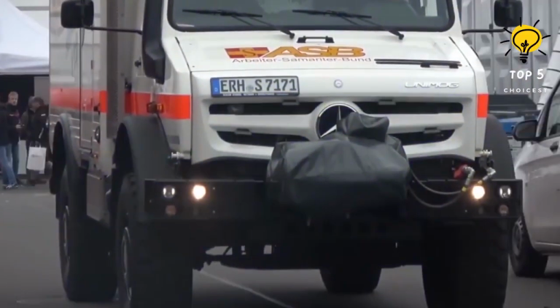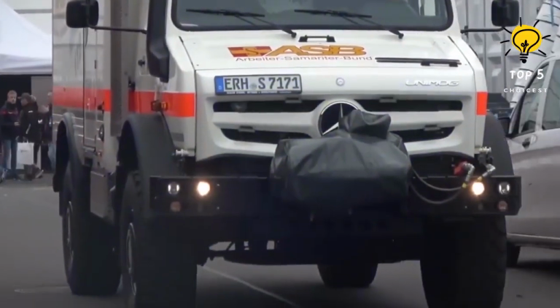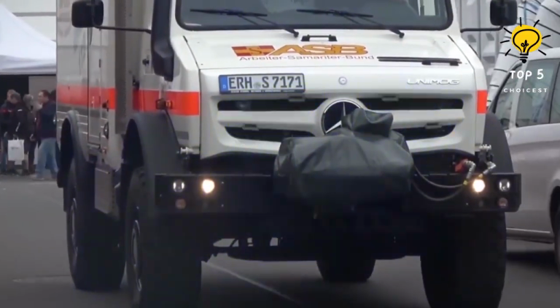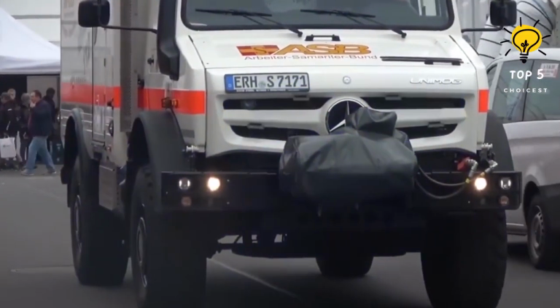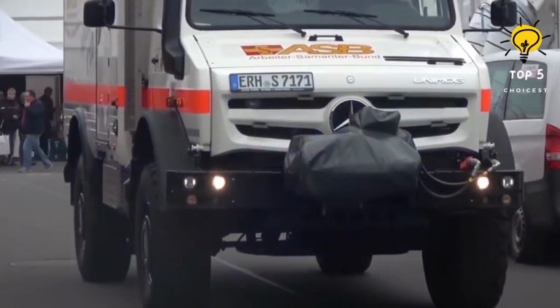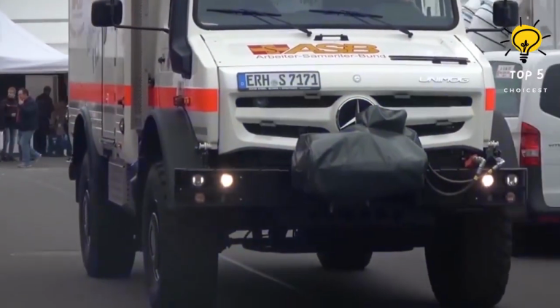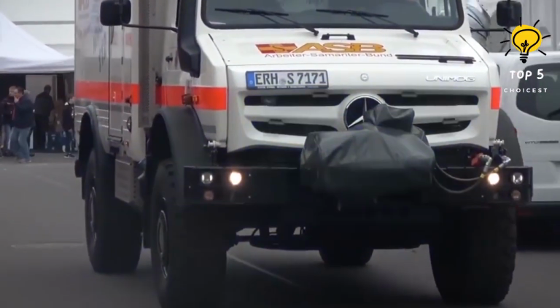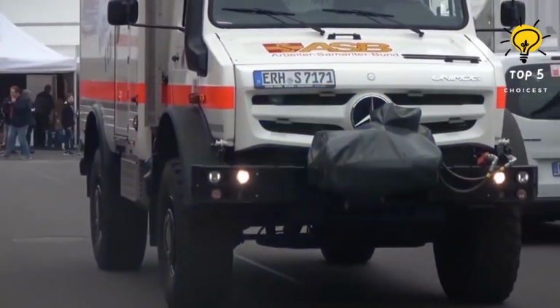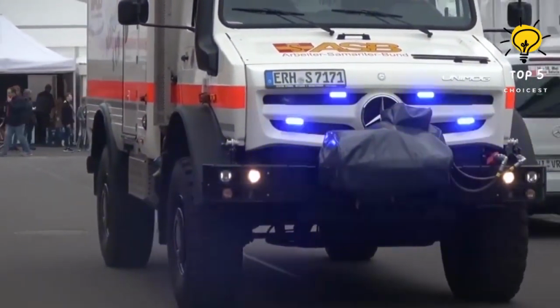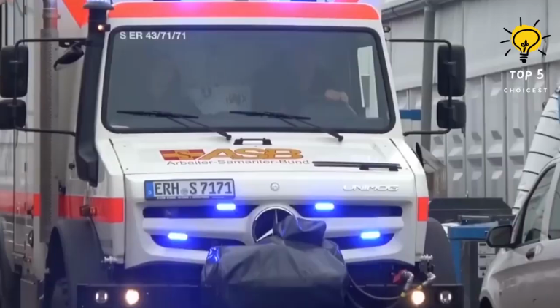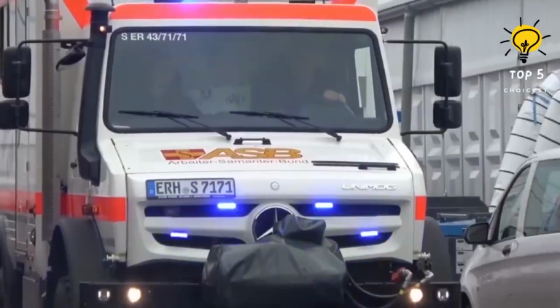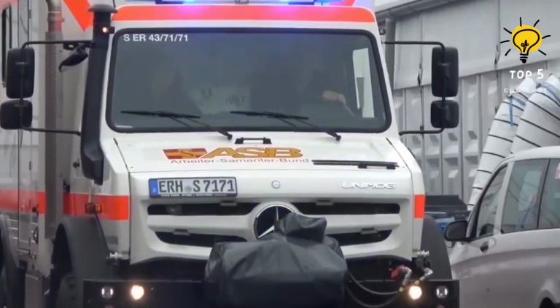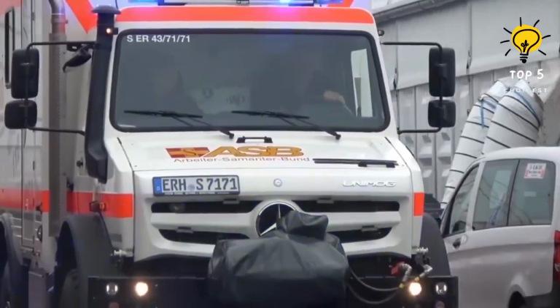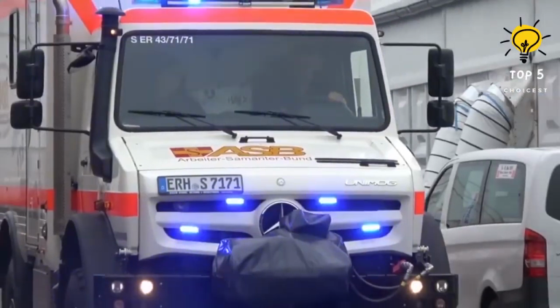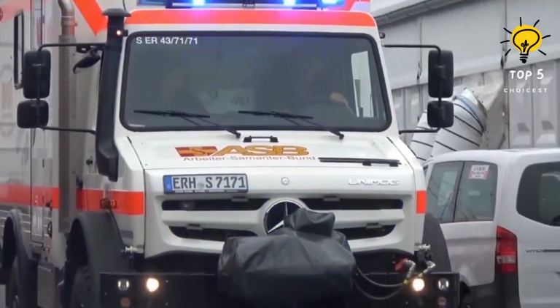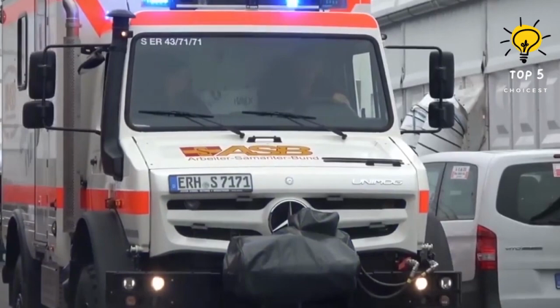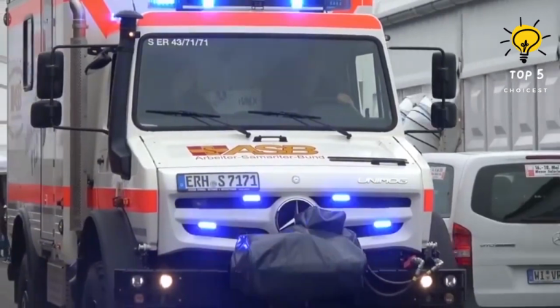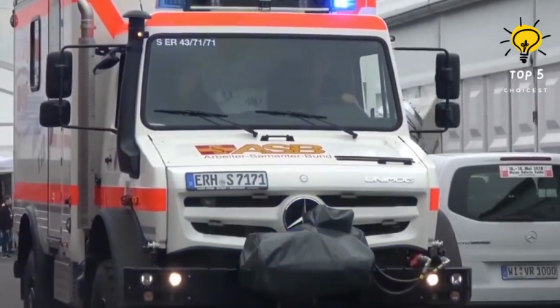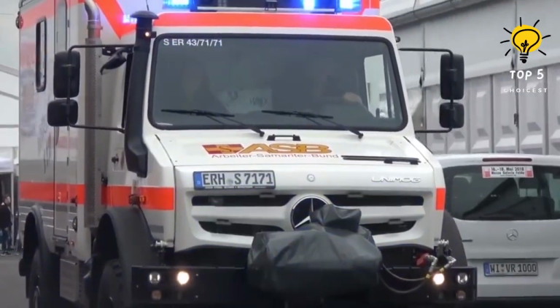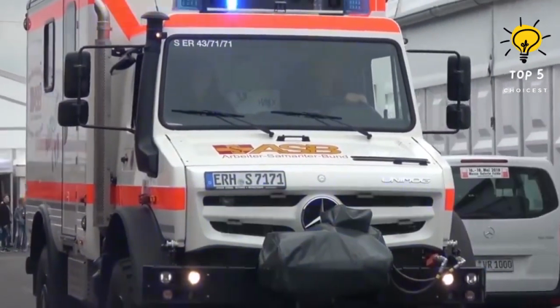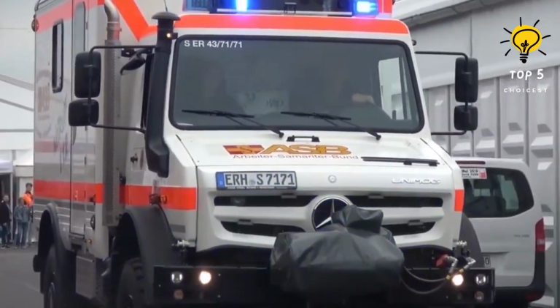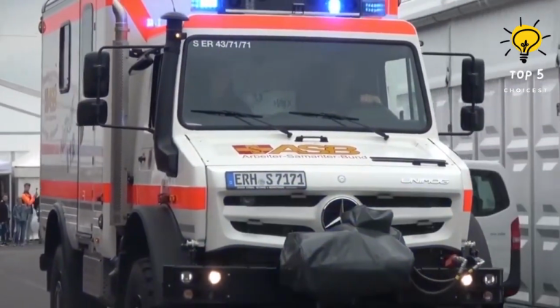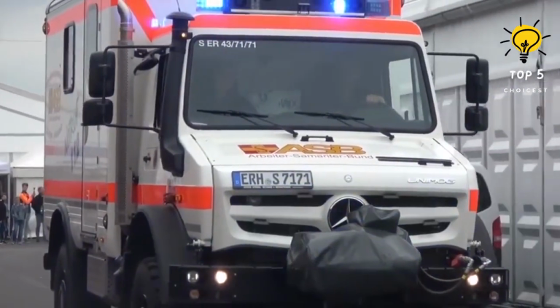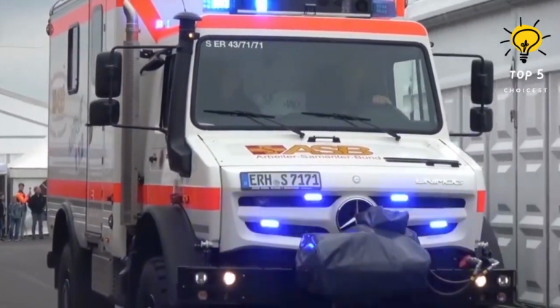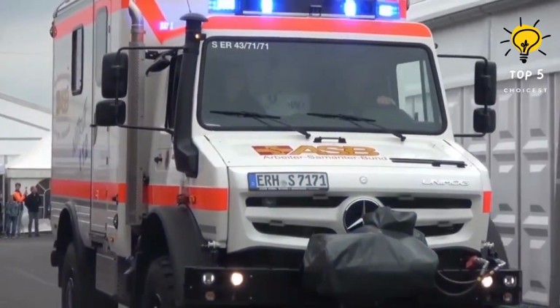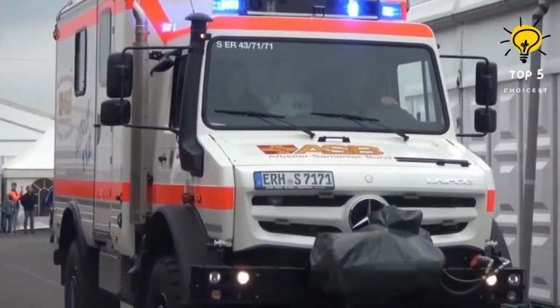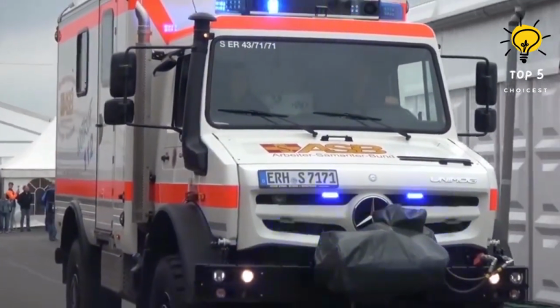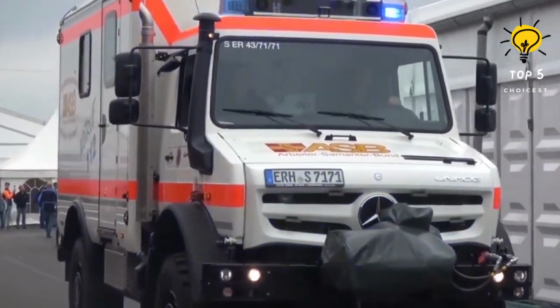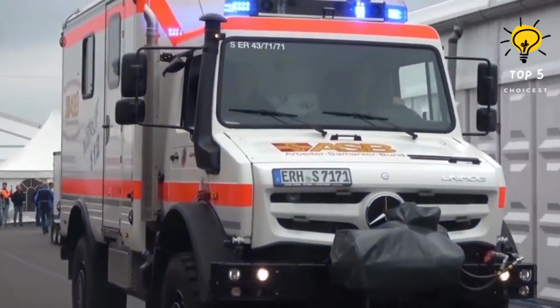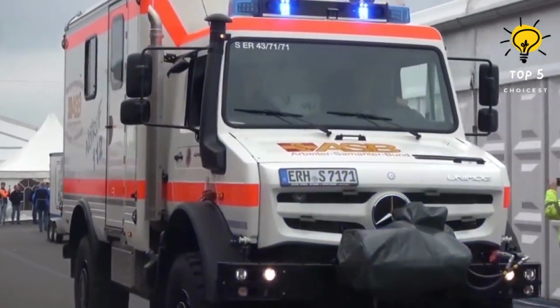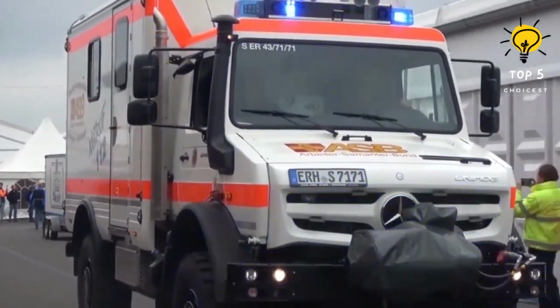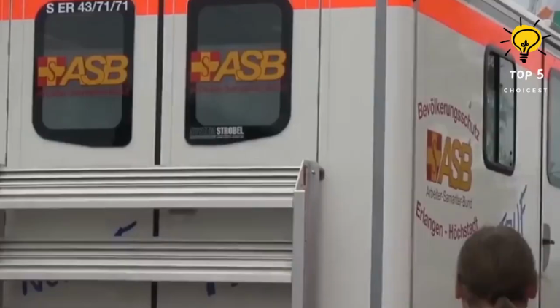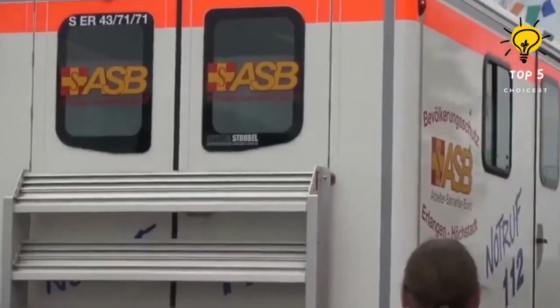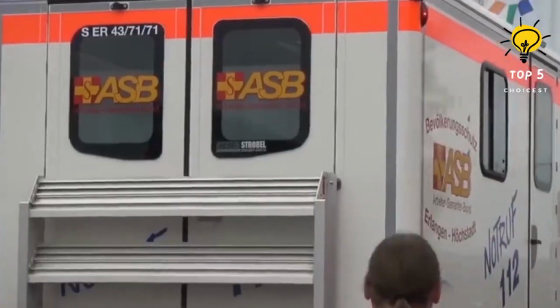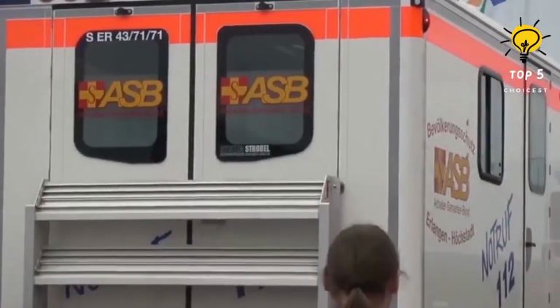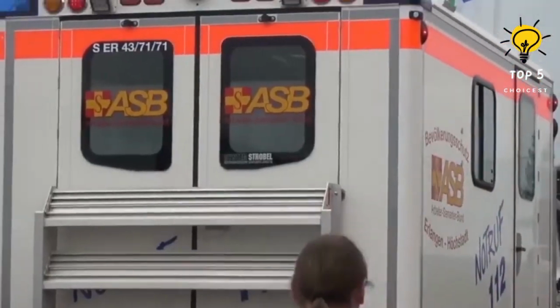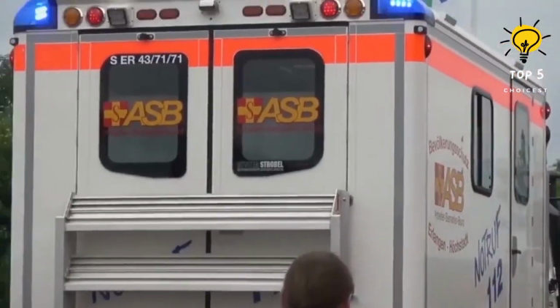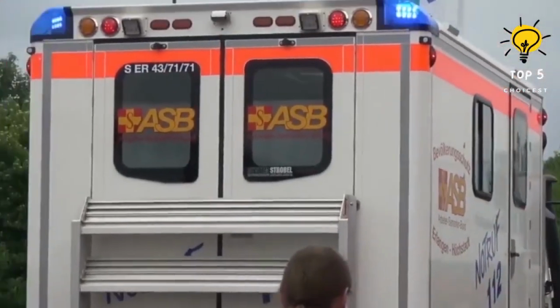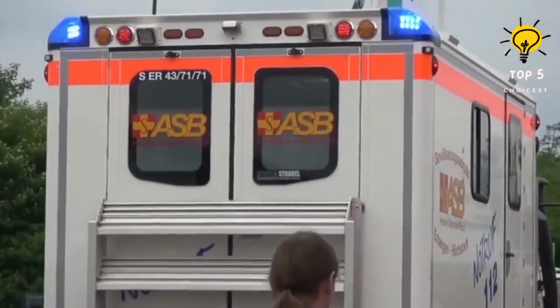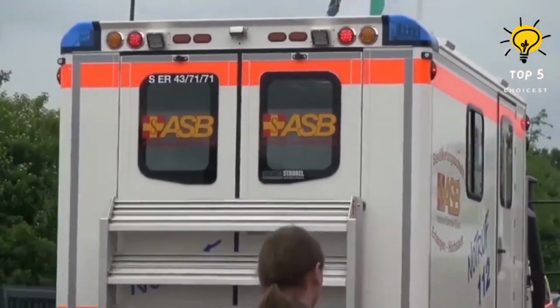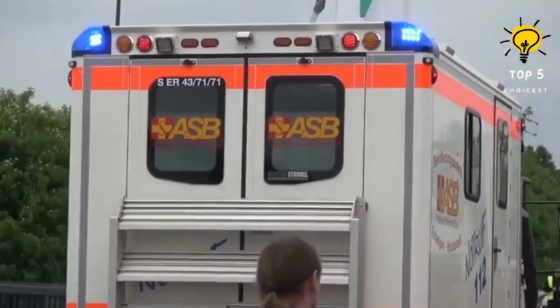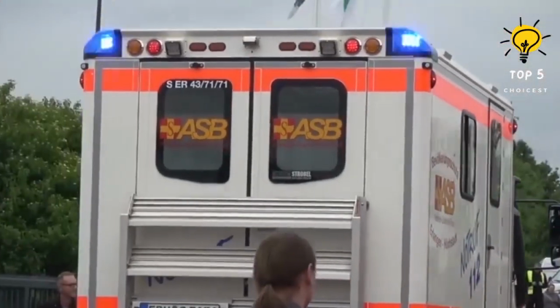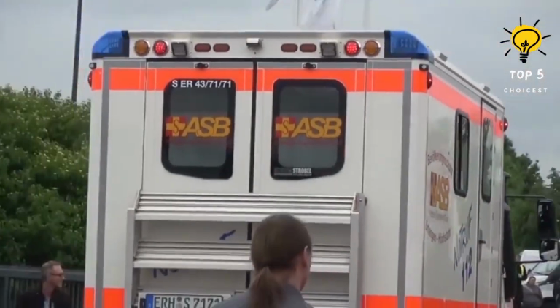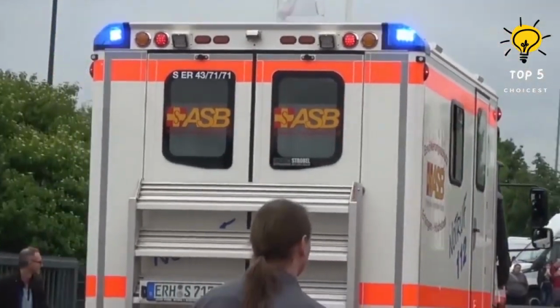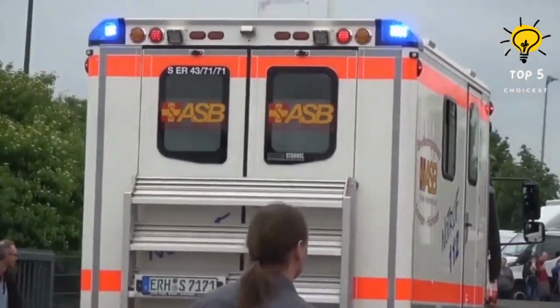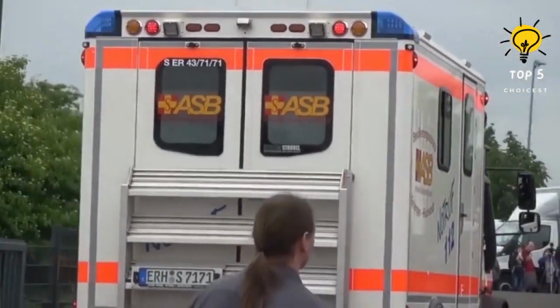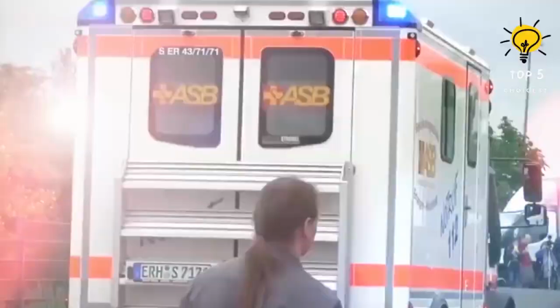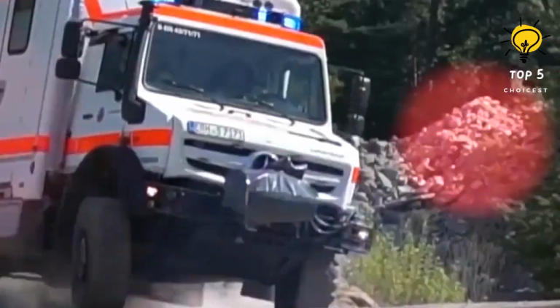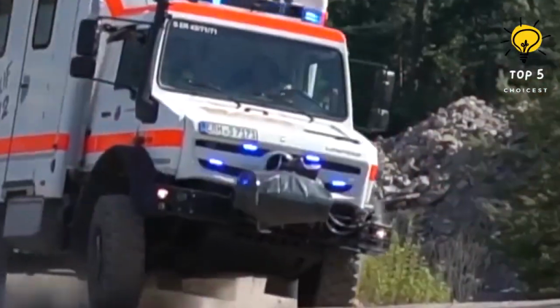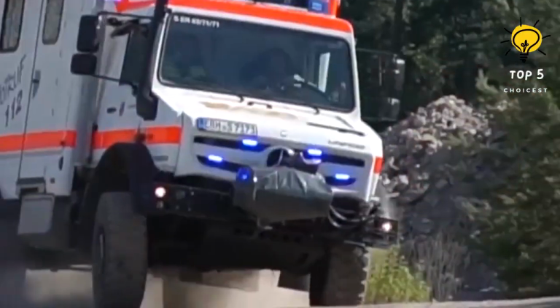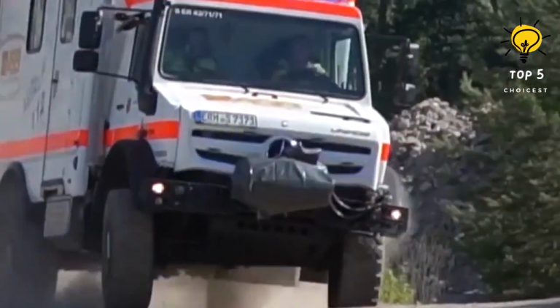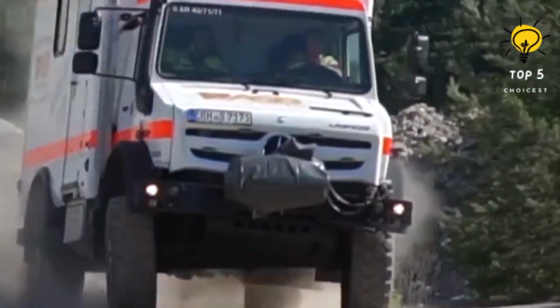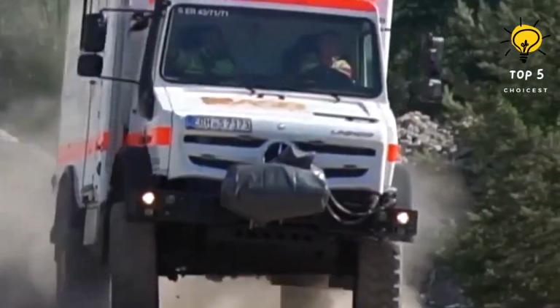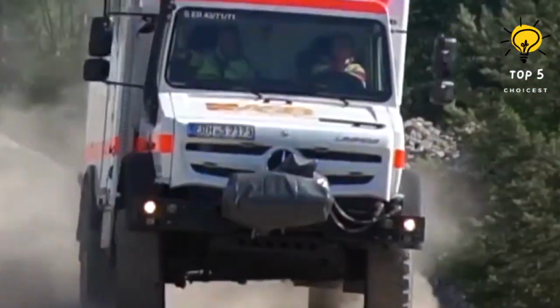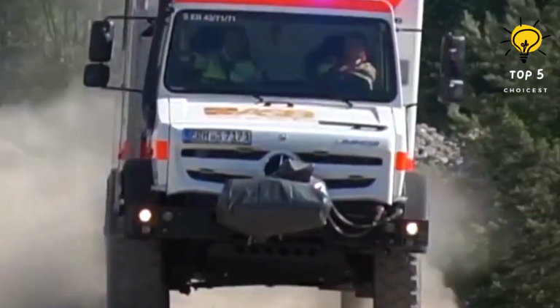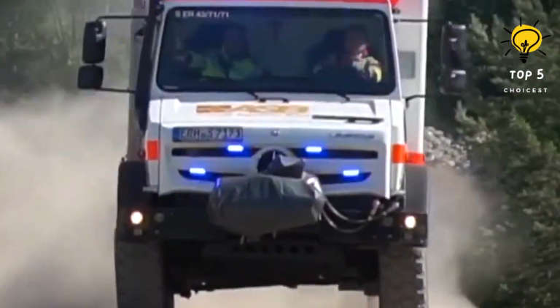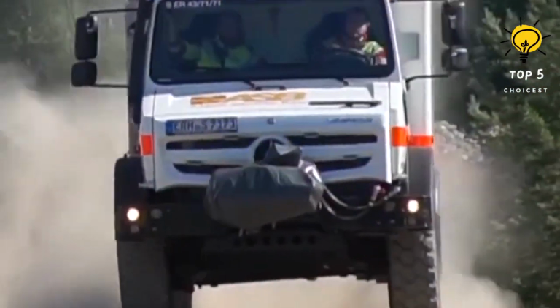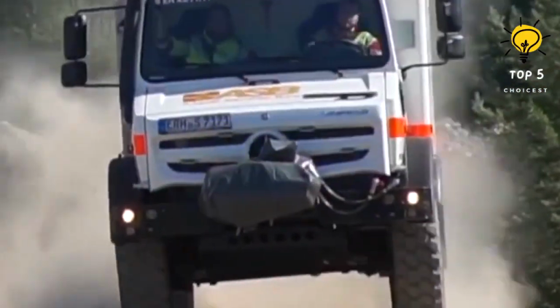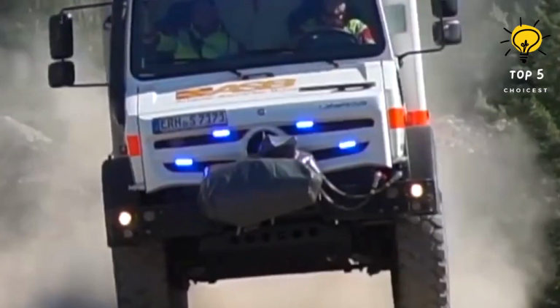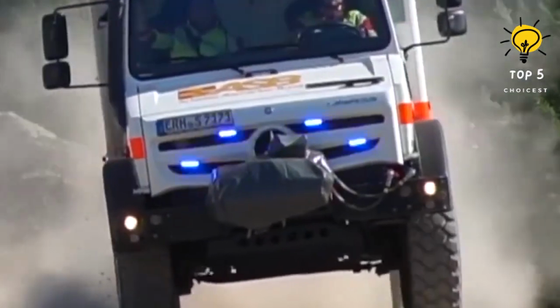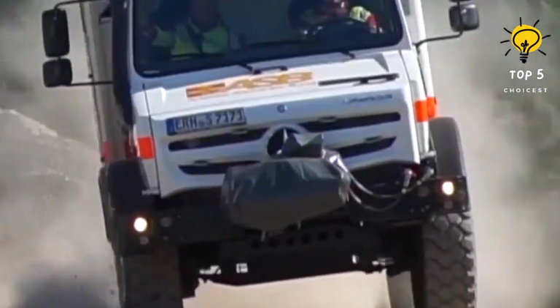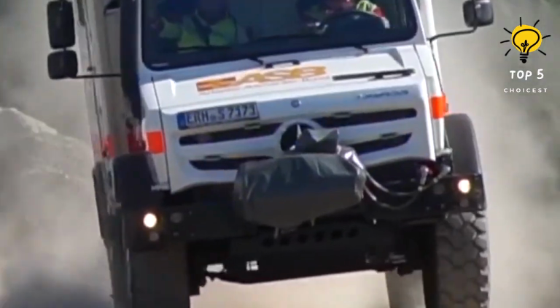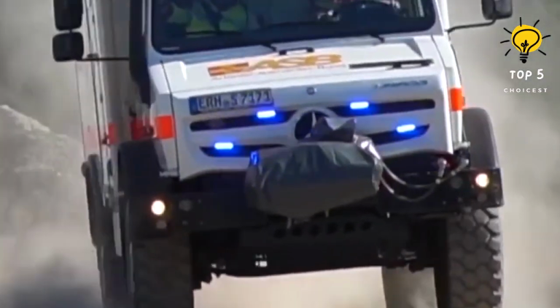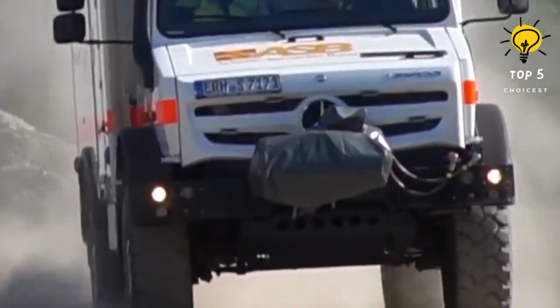It is capable of navigating through challenging terrain such as forests and mountains, and can even cross water depths of up to 1.2 meters.